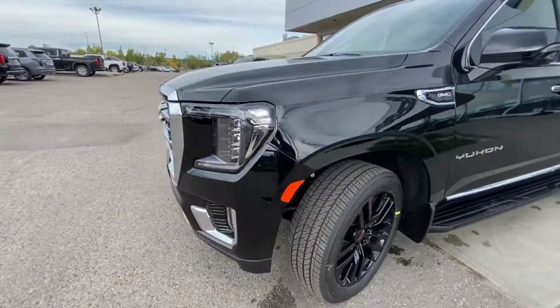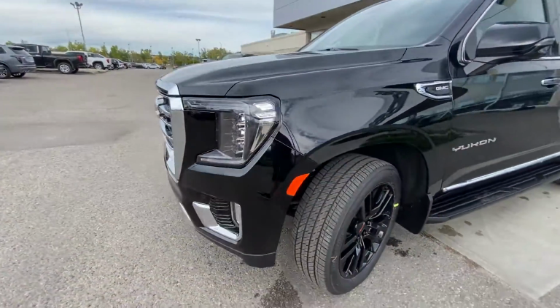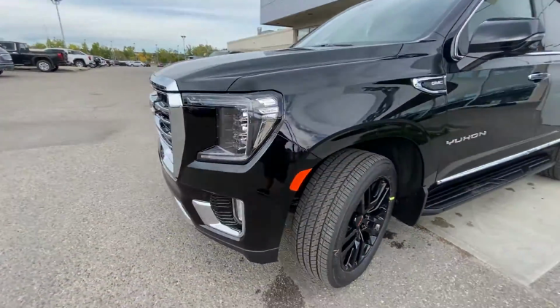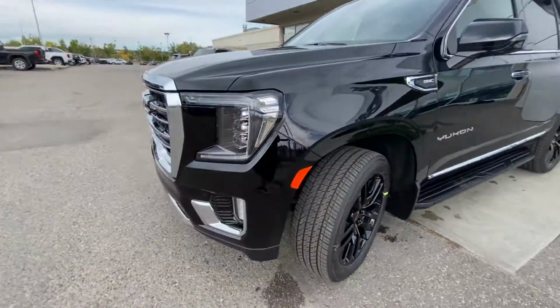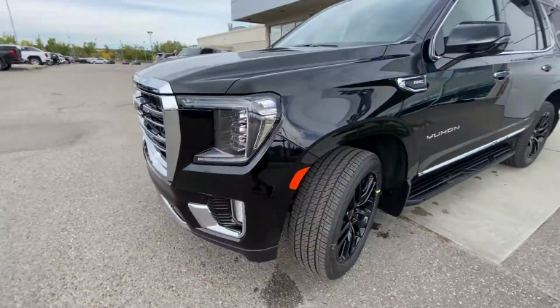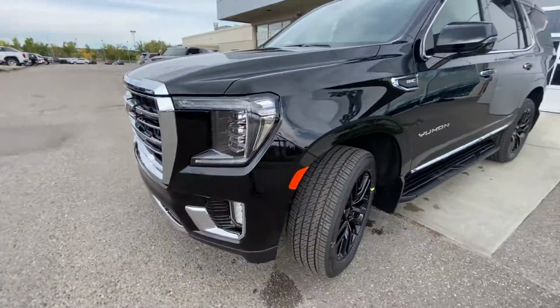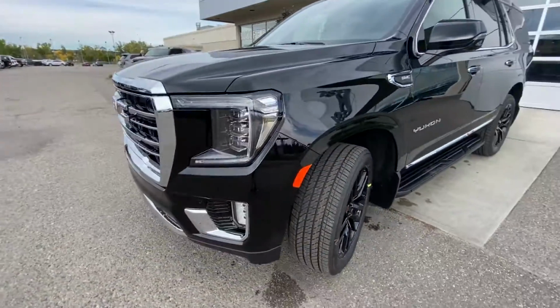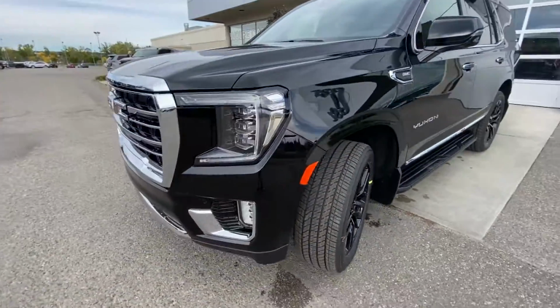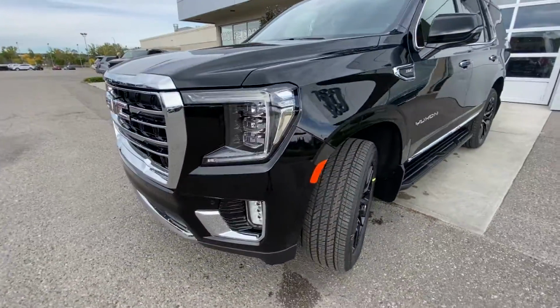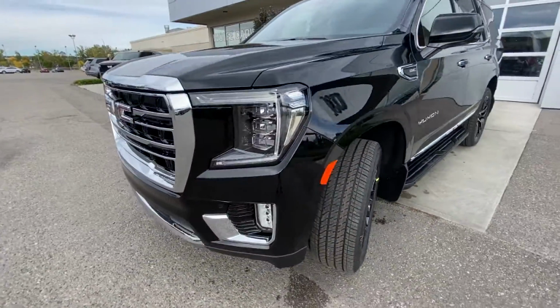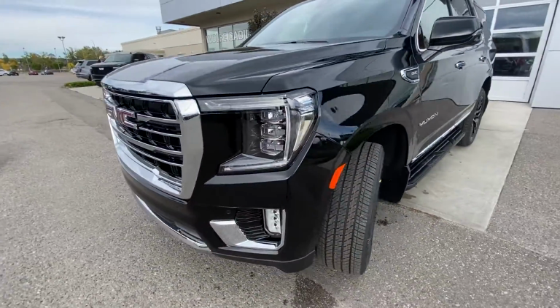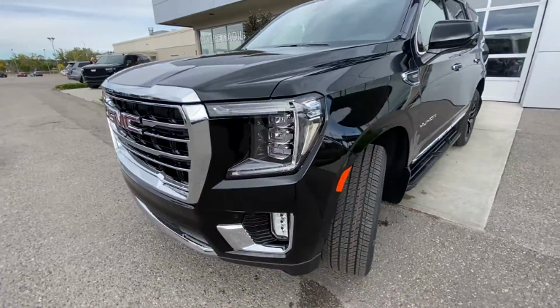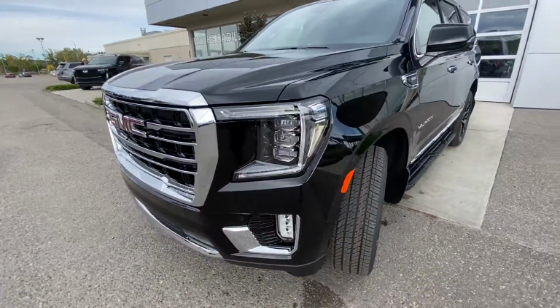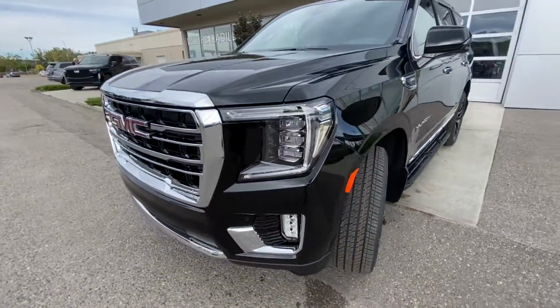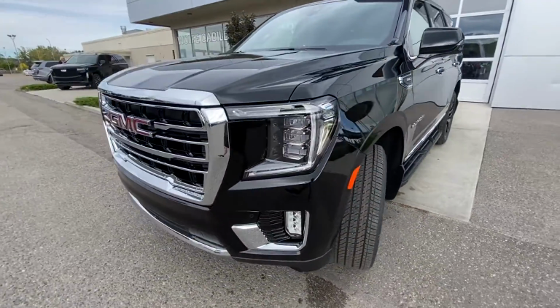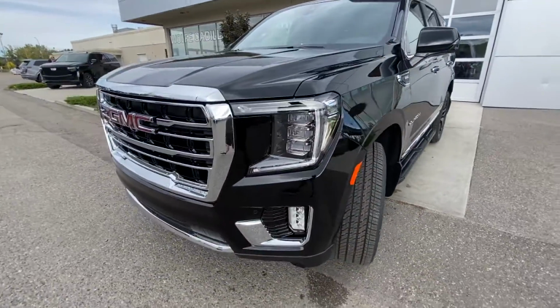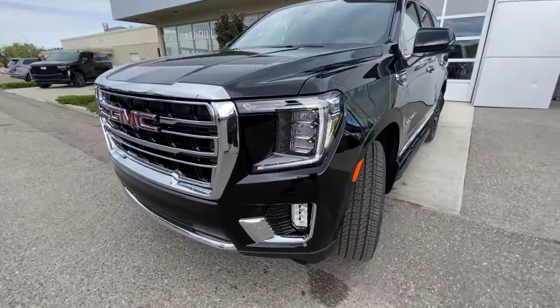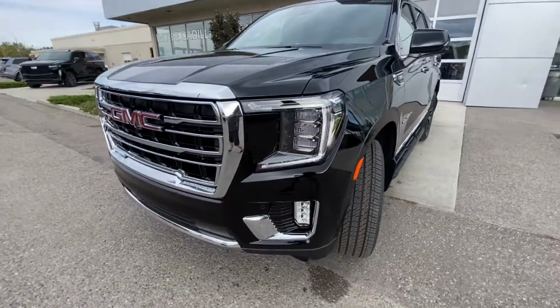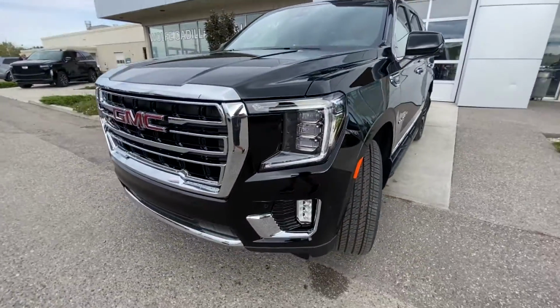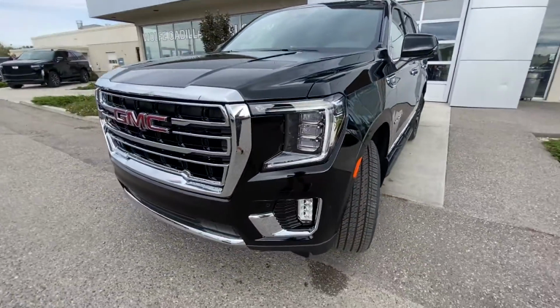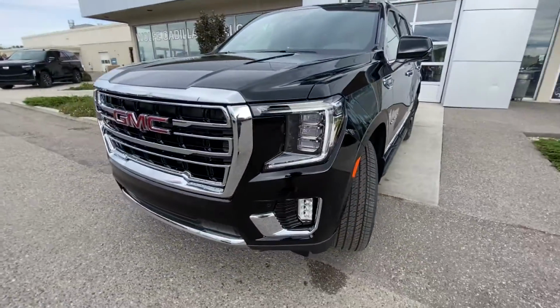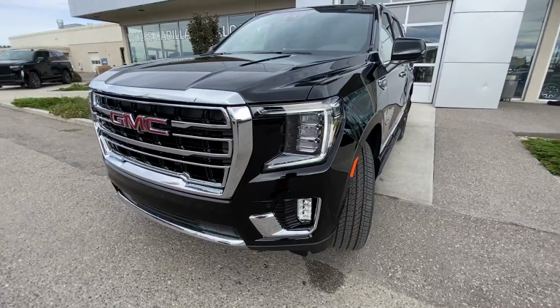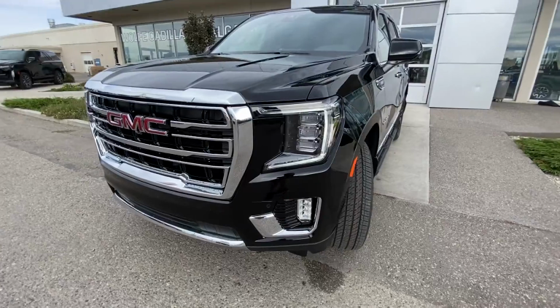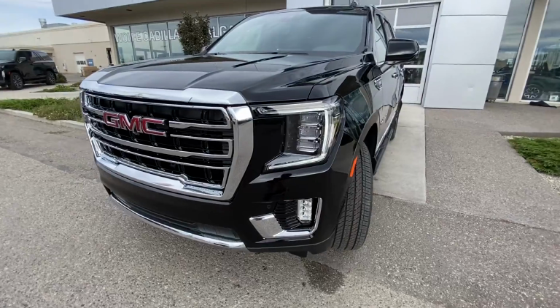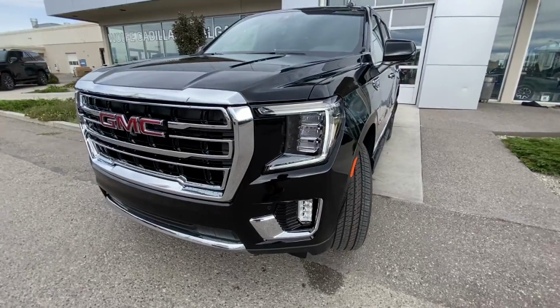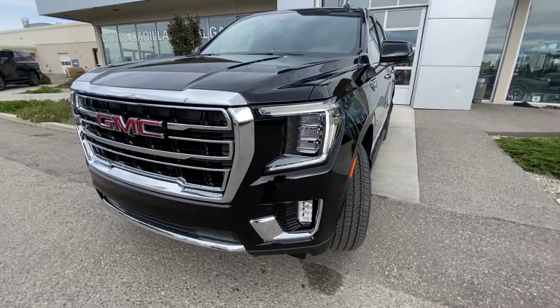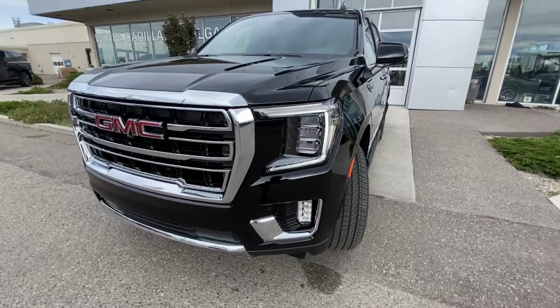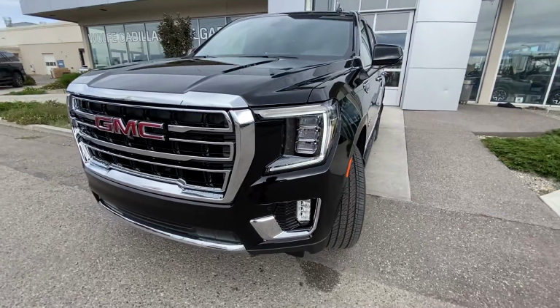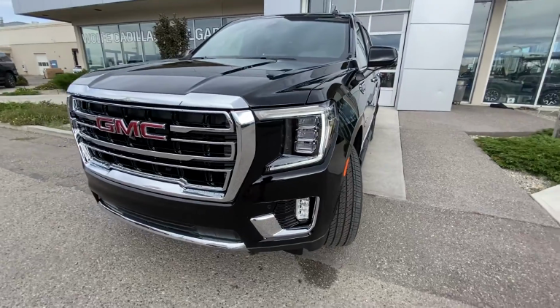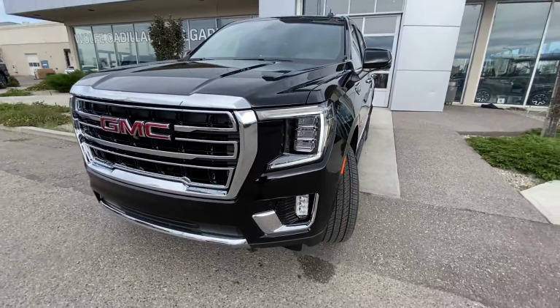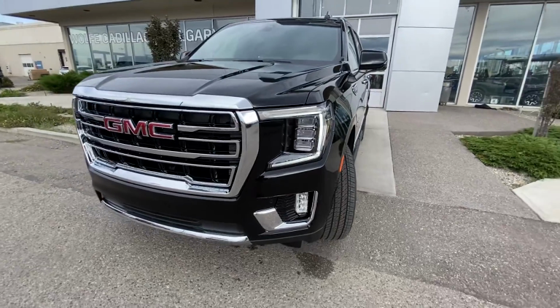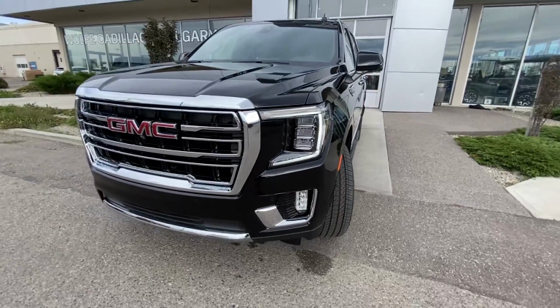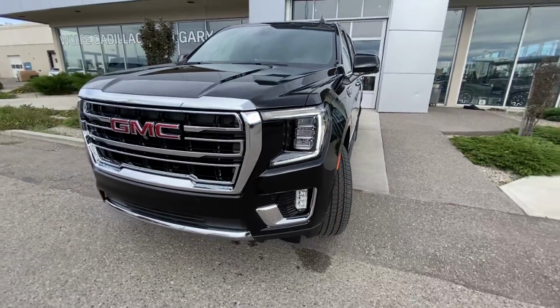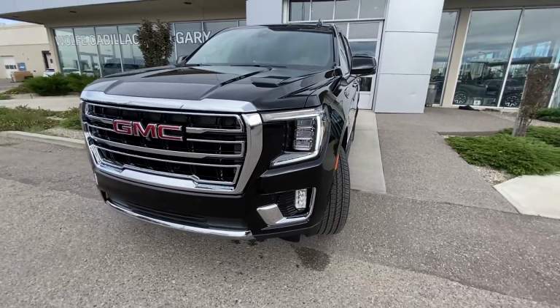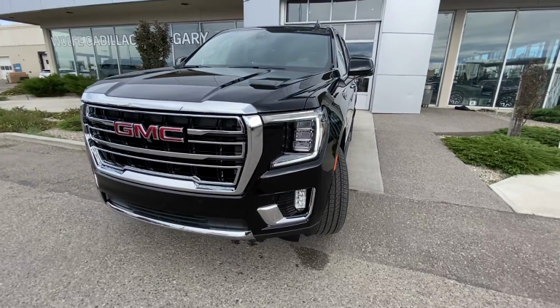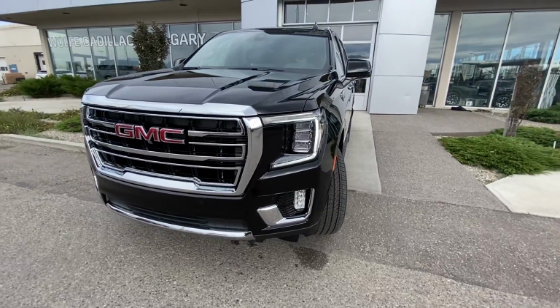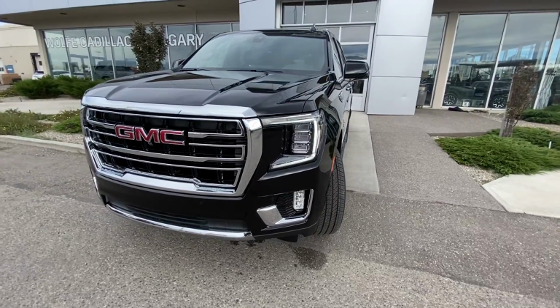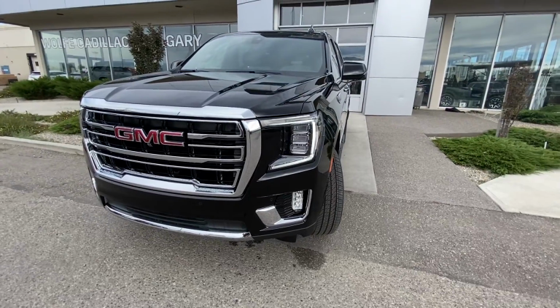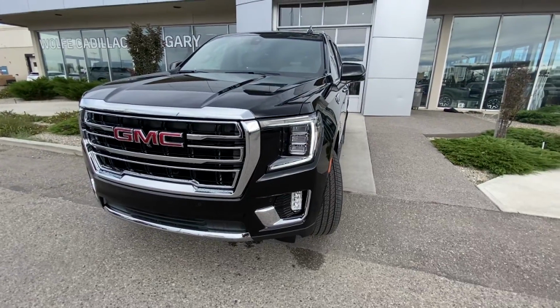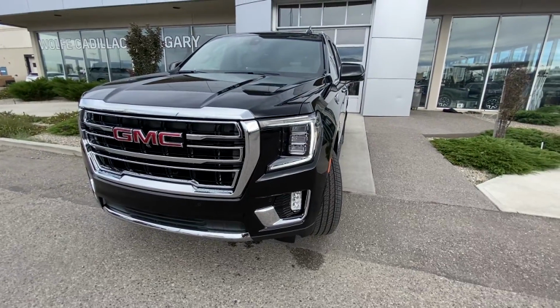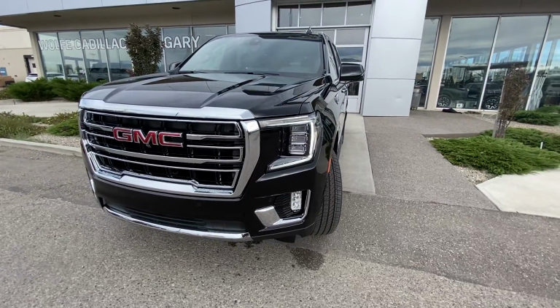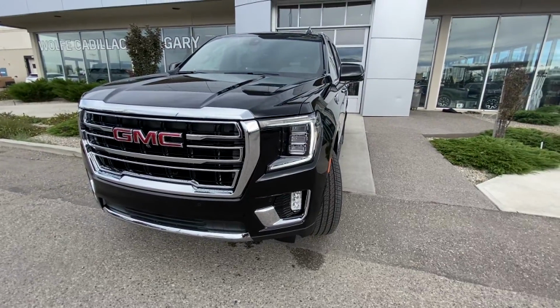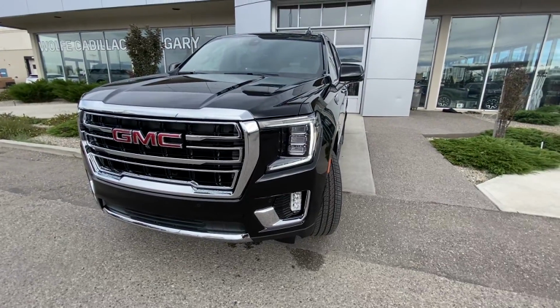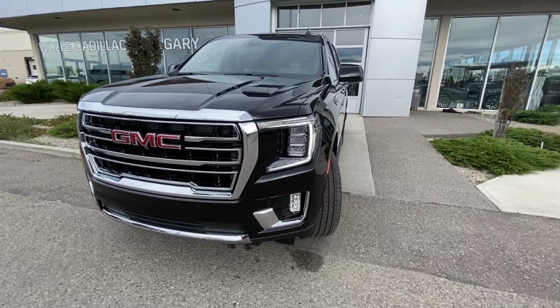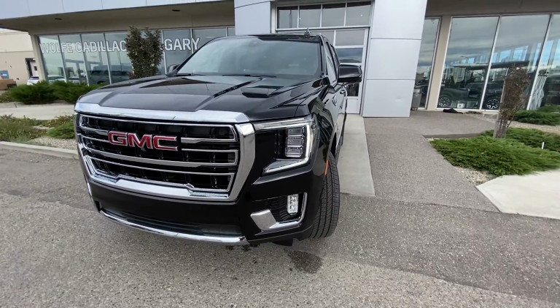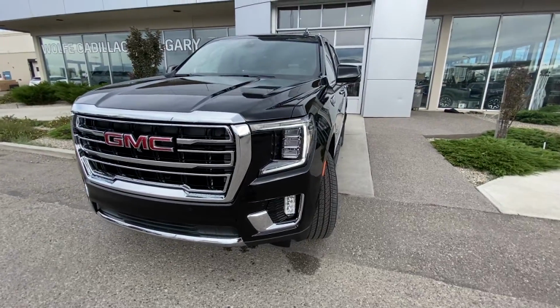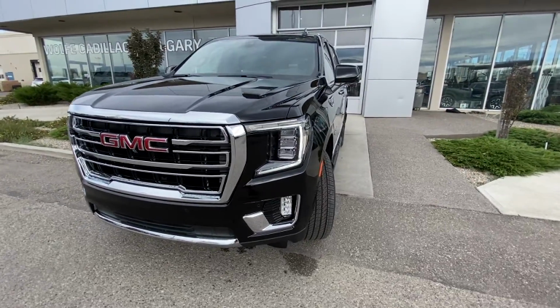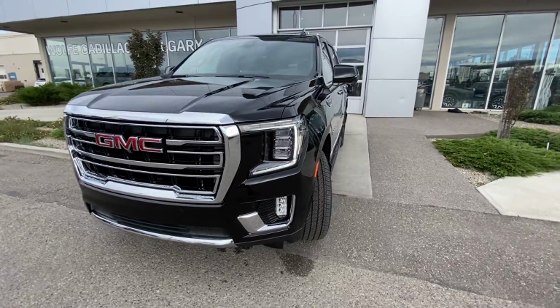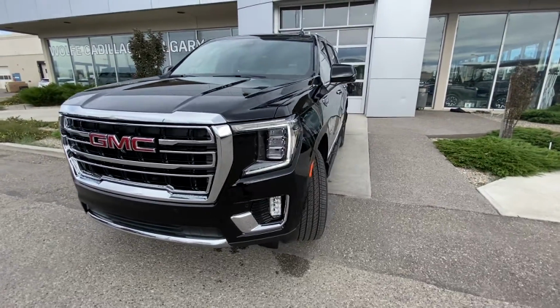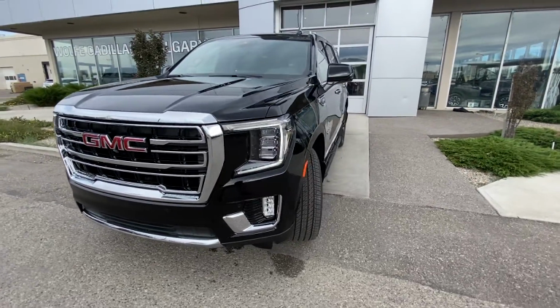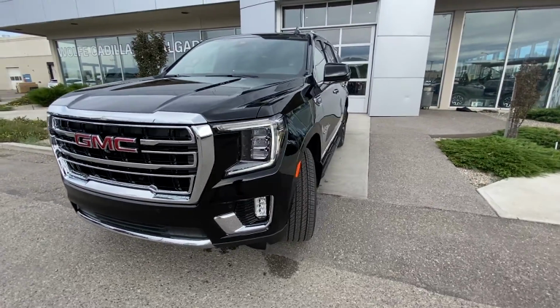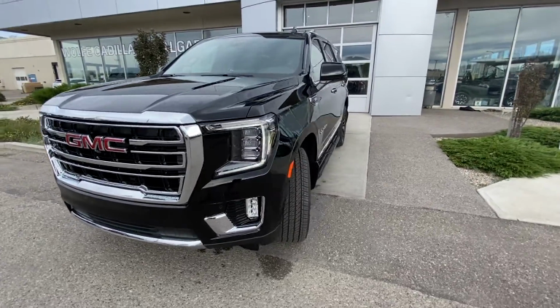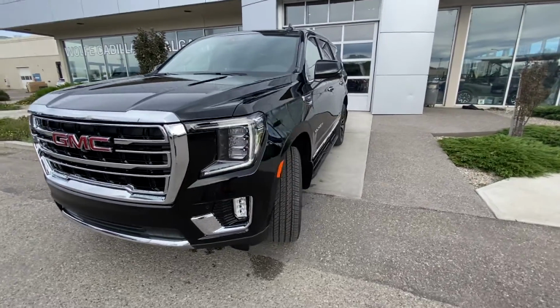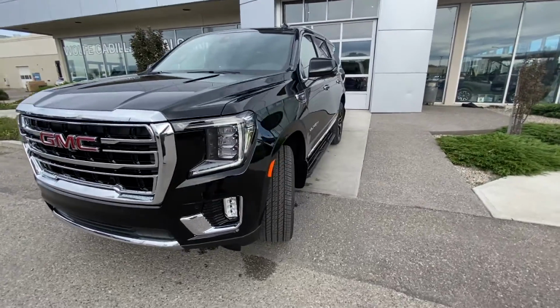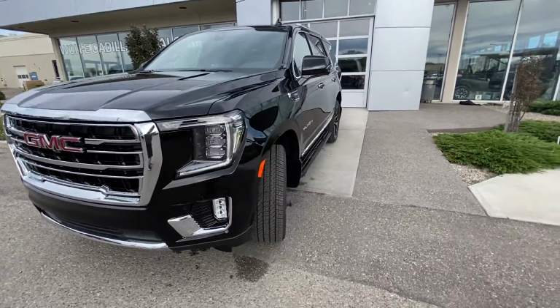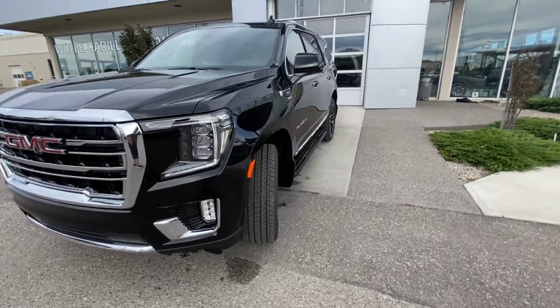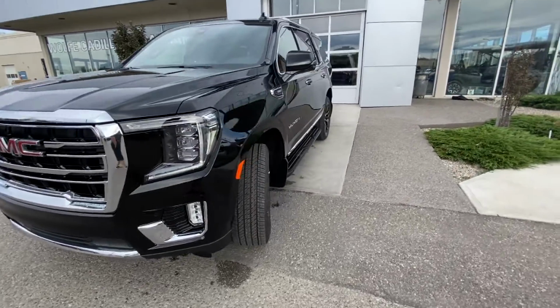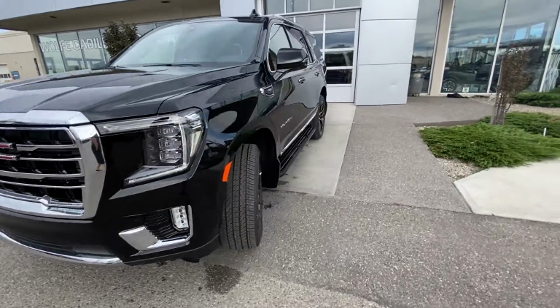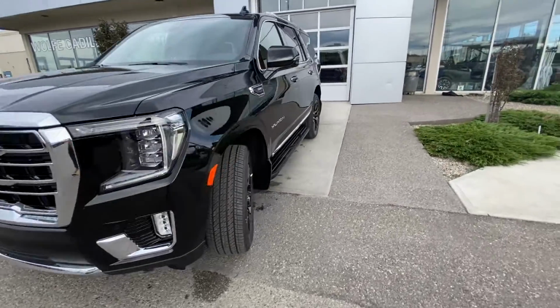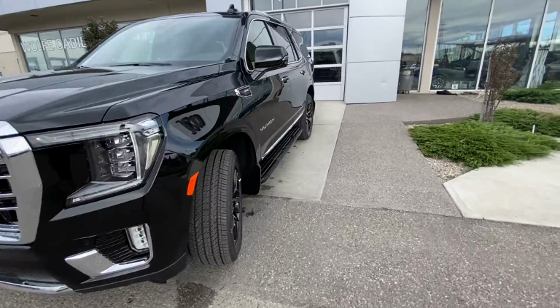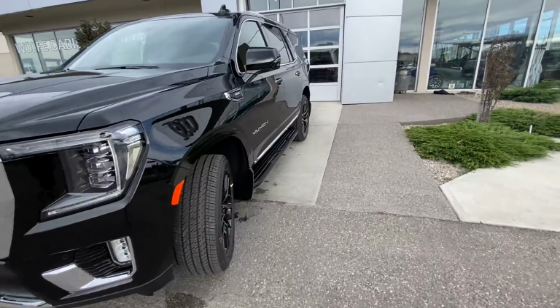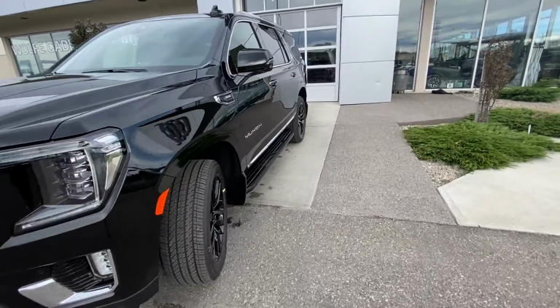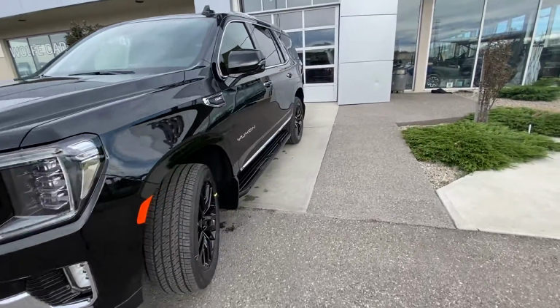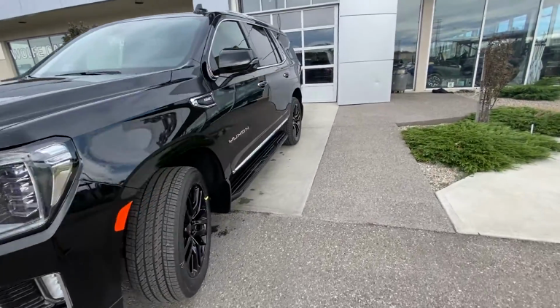You do have your color-matched running boards coming to the front of the Yukon, LED daytime running lamps, turn signals, fog lights, as well as parking sensors and a camera system. Chrome SLT grille.